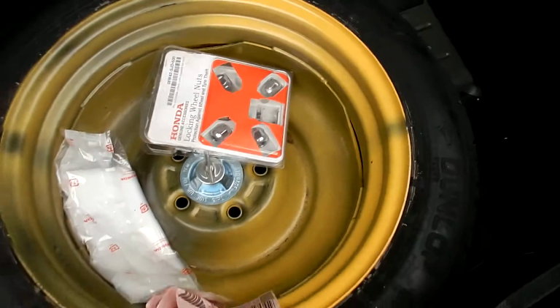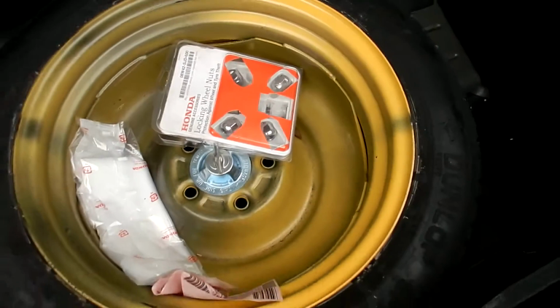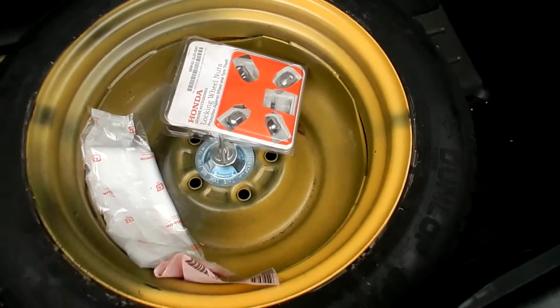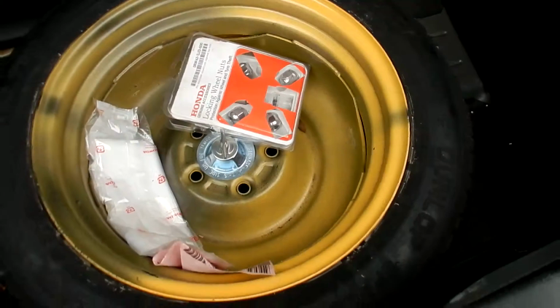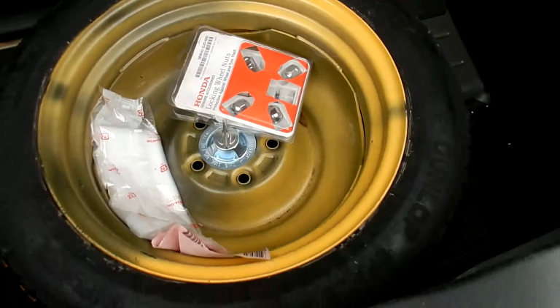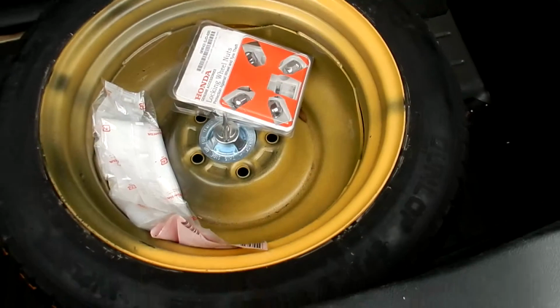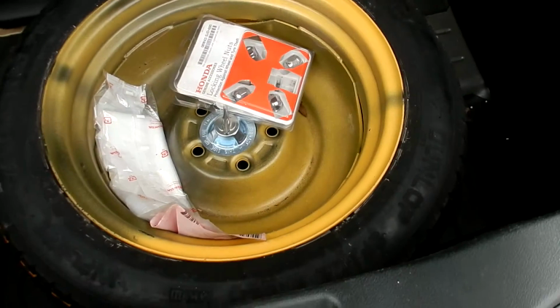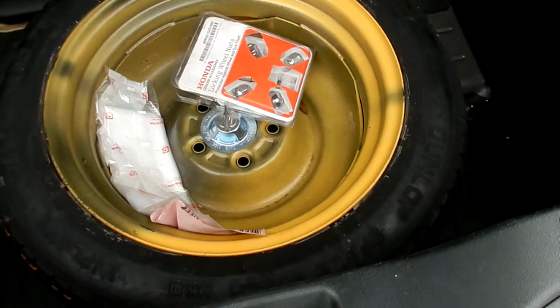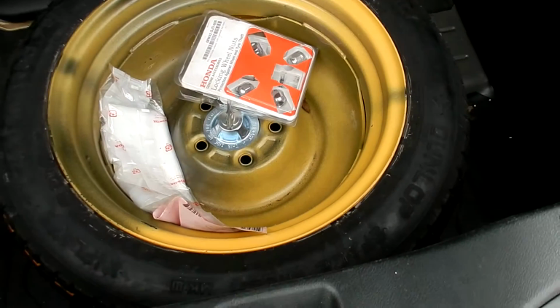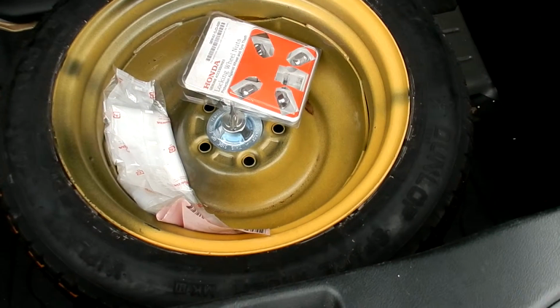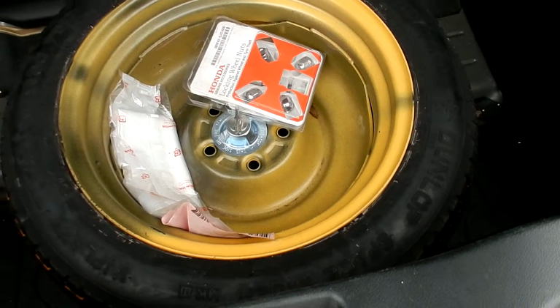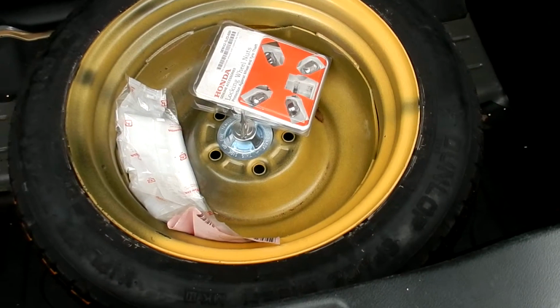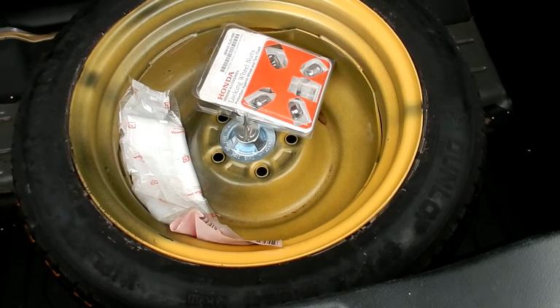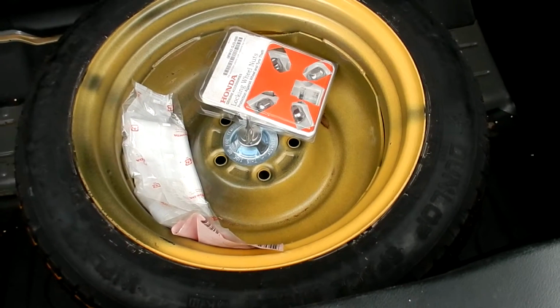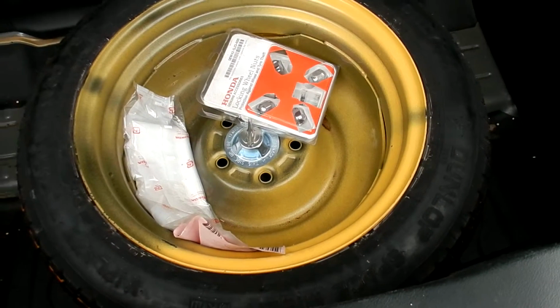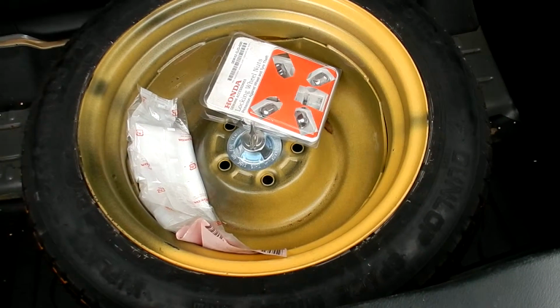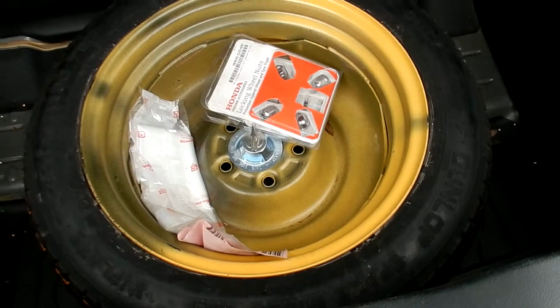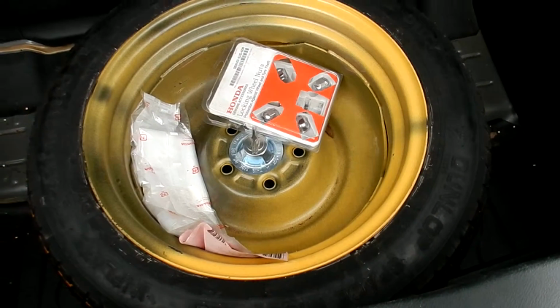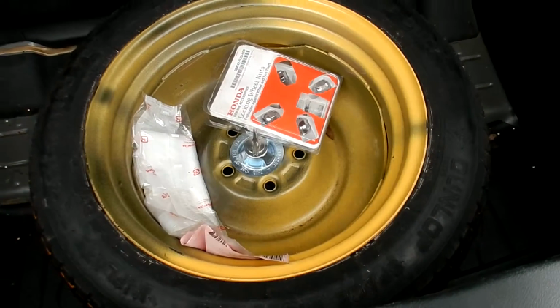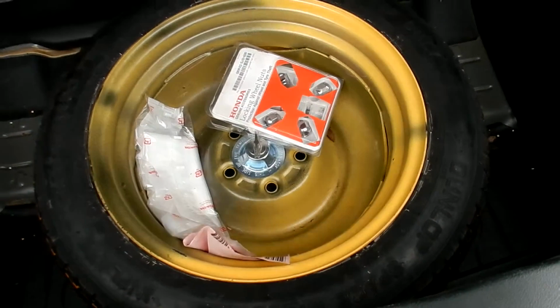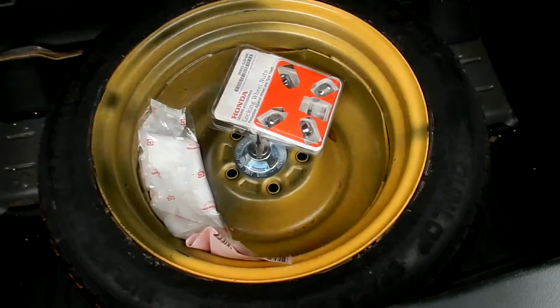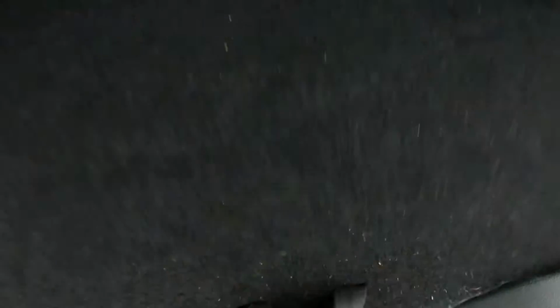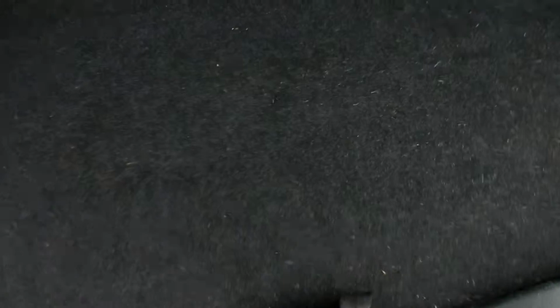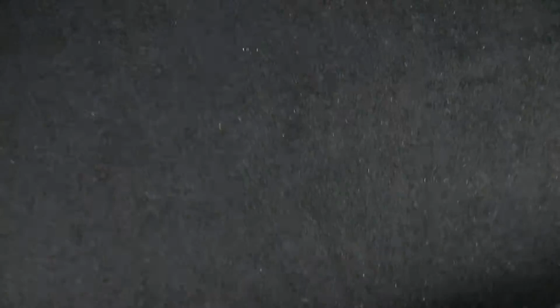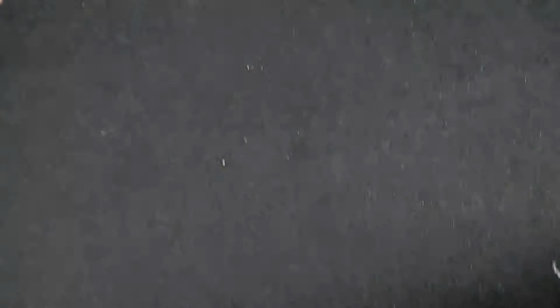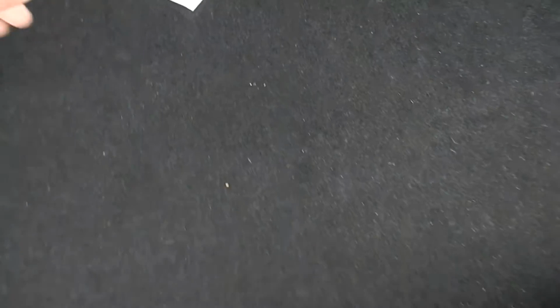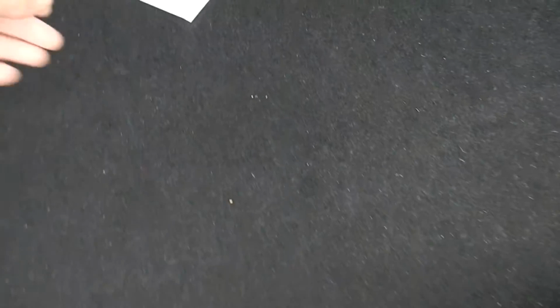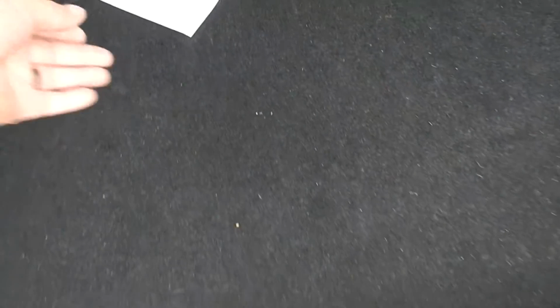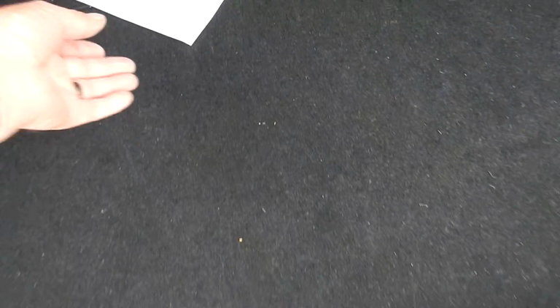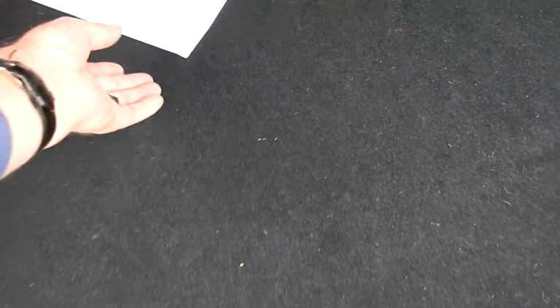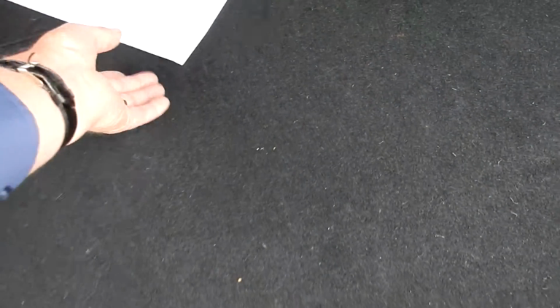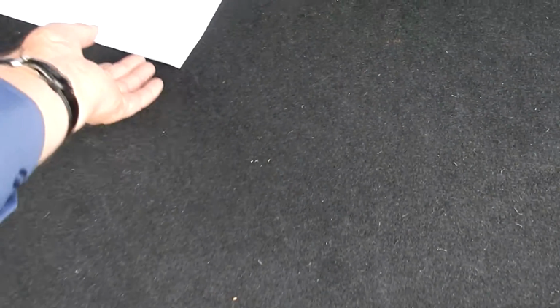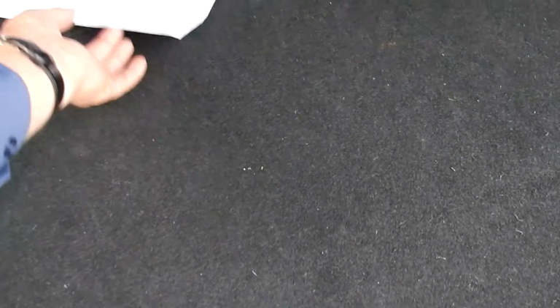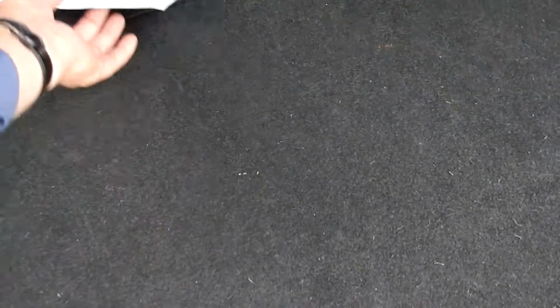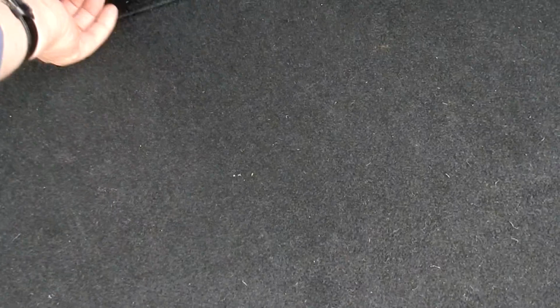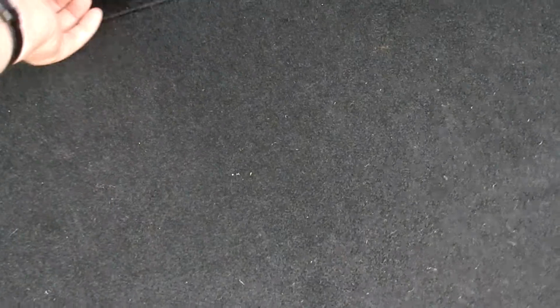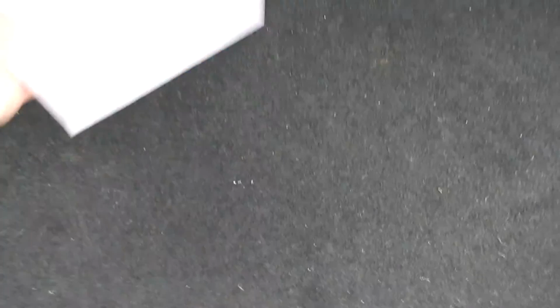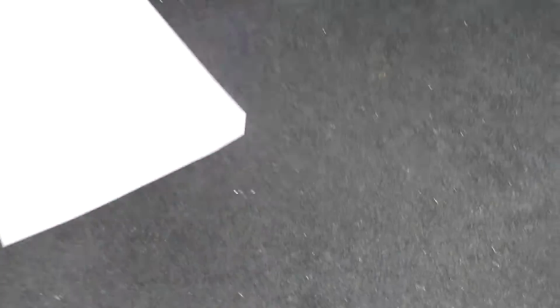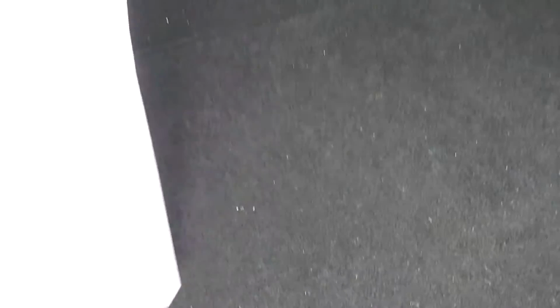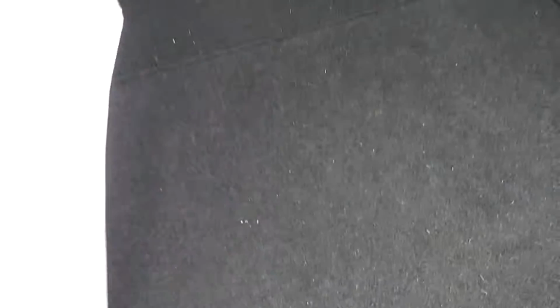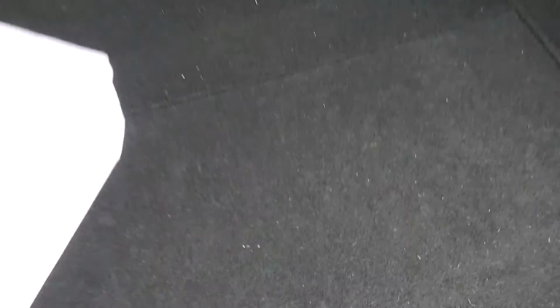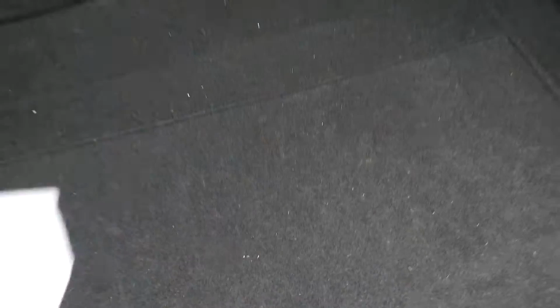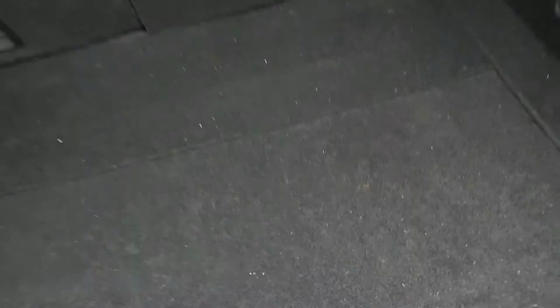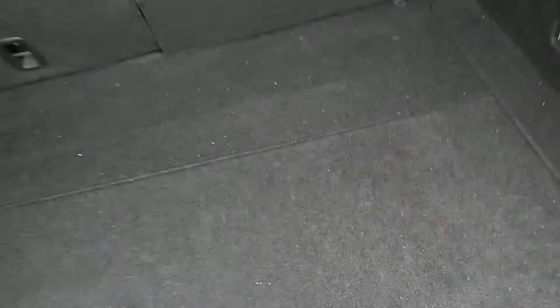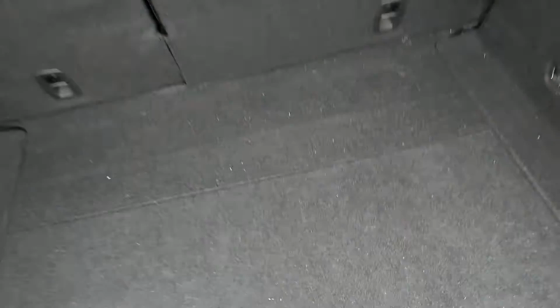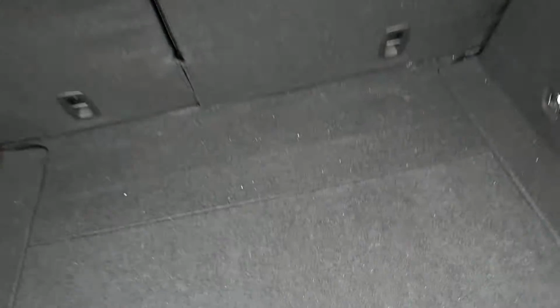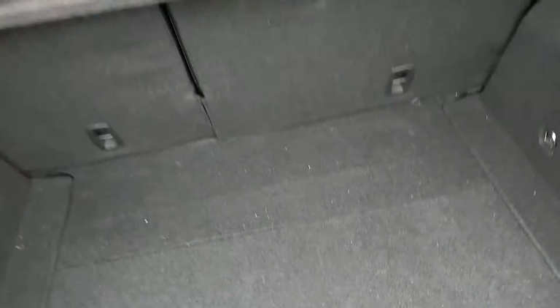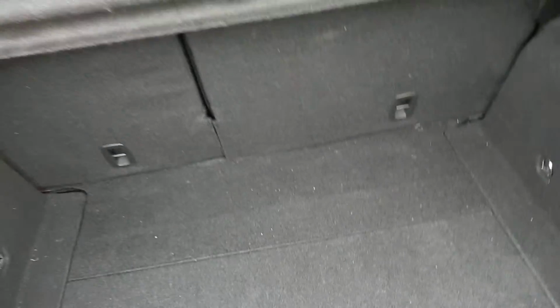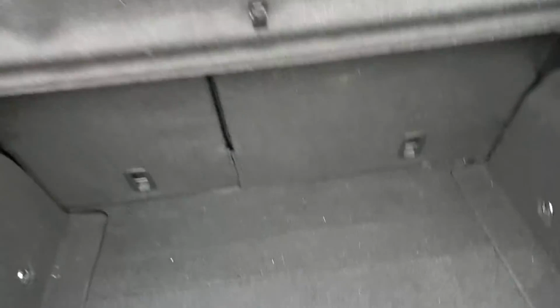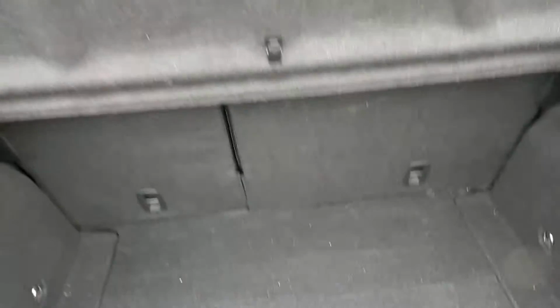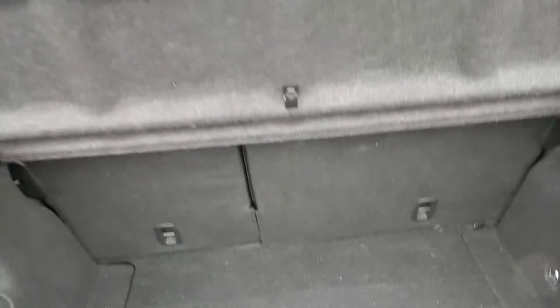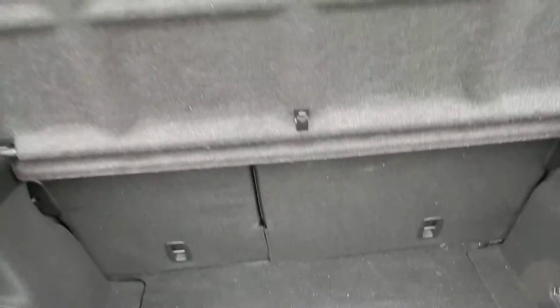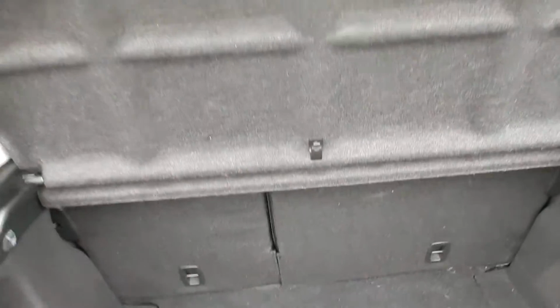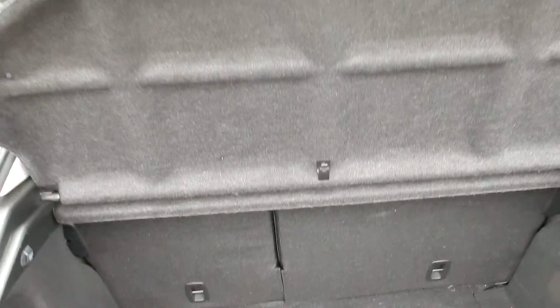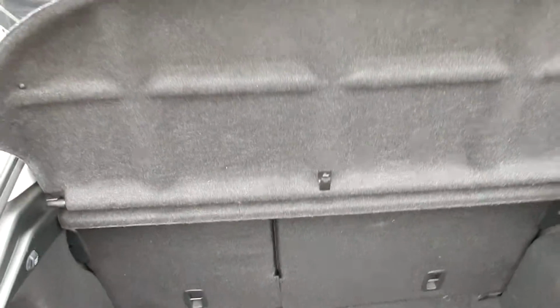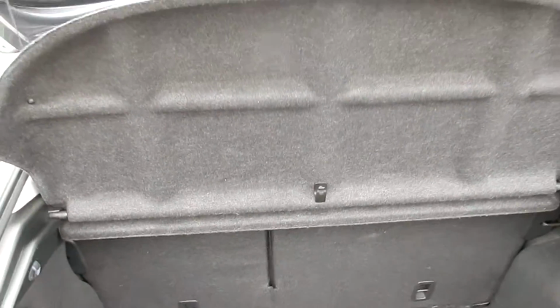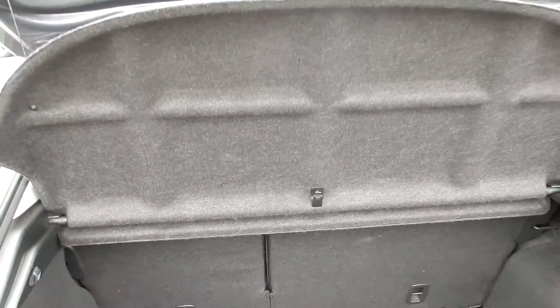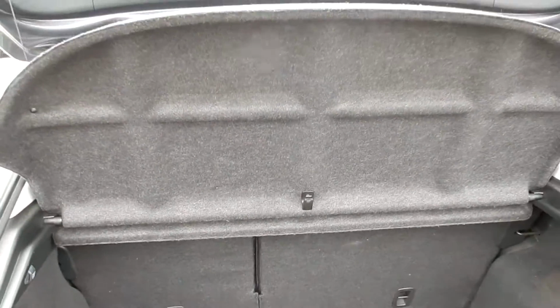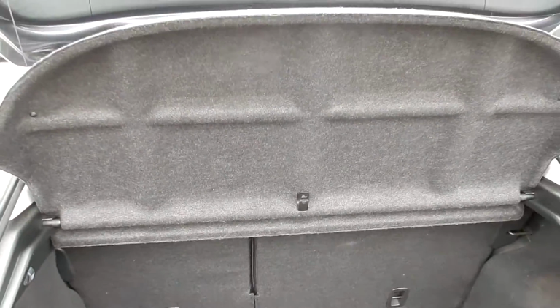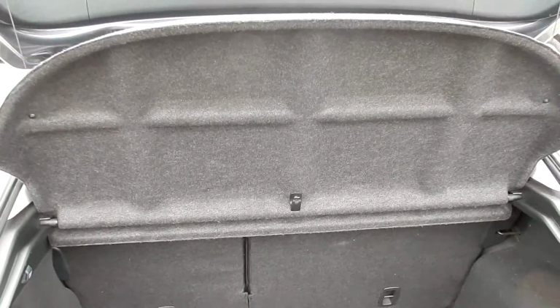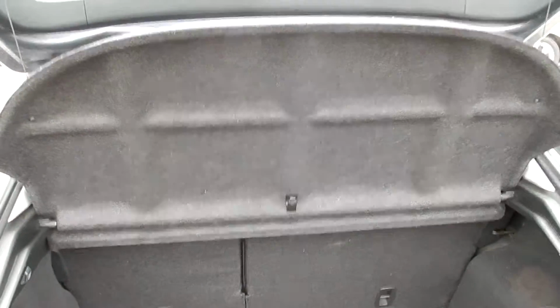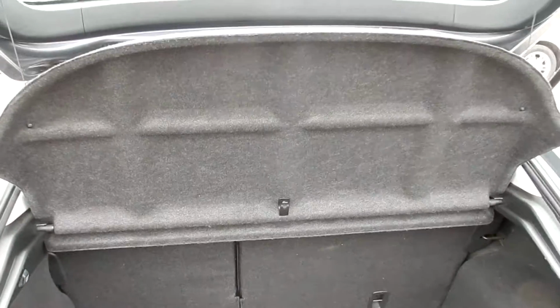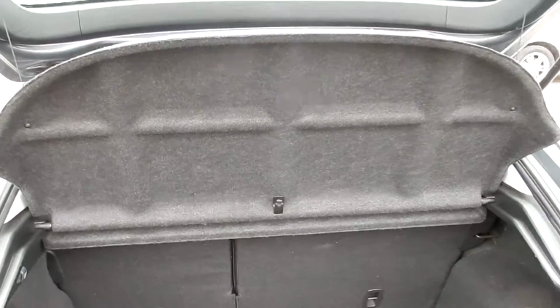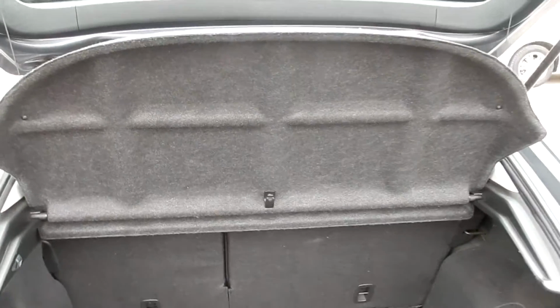There's a spare tyre in the back, and that's the parcel shelf.